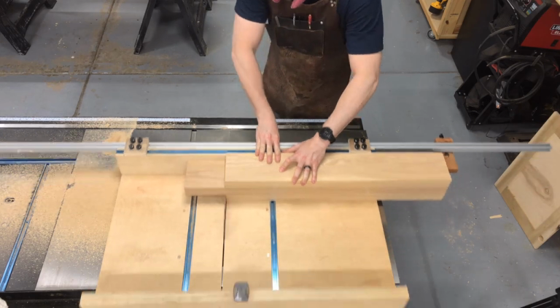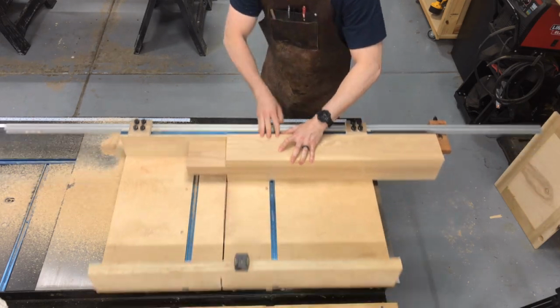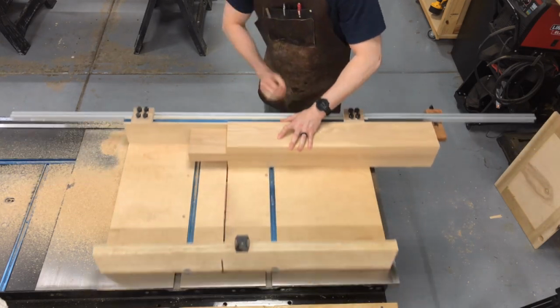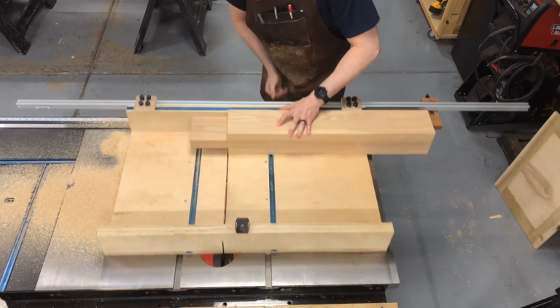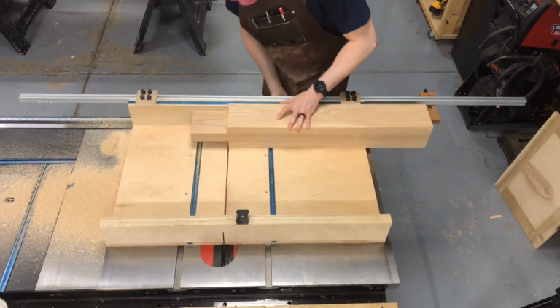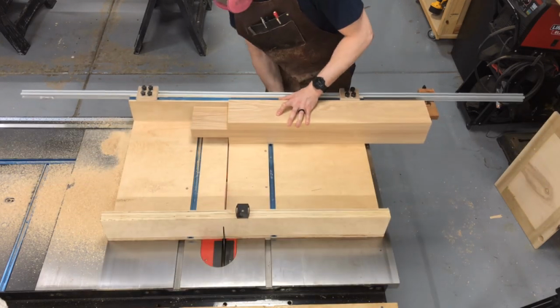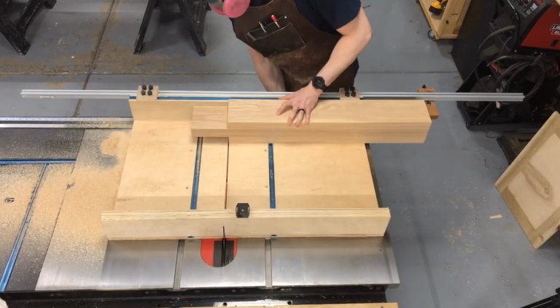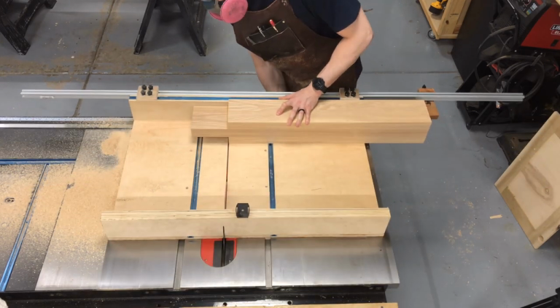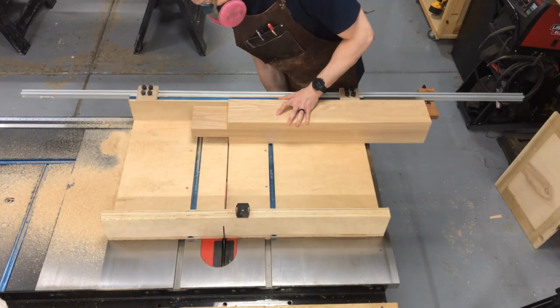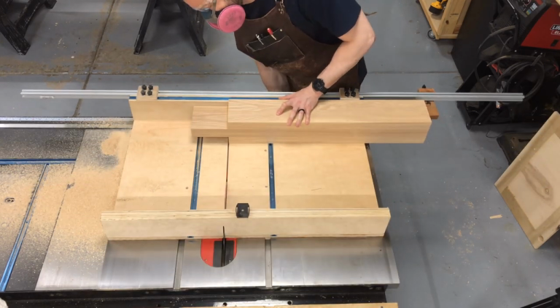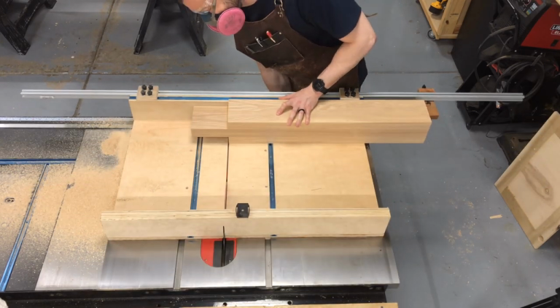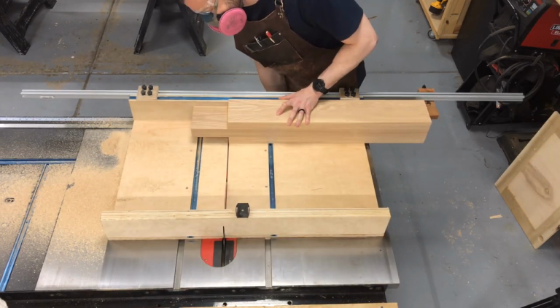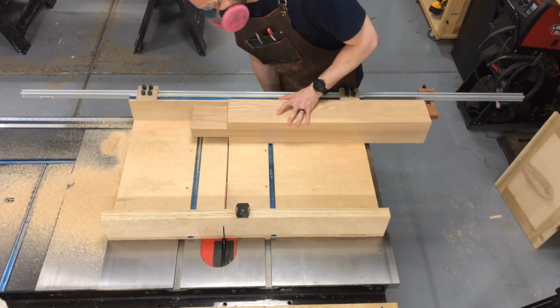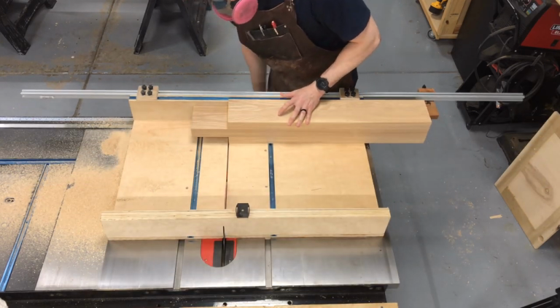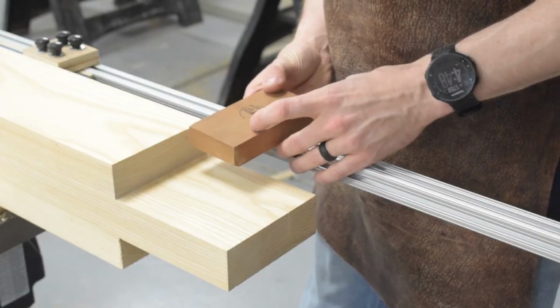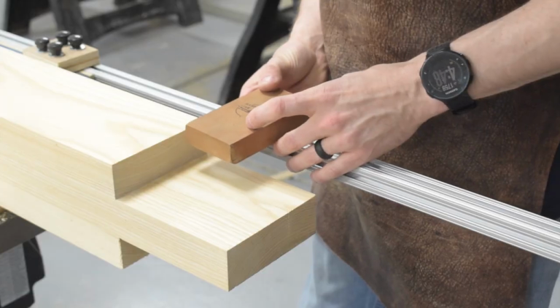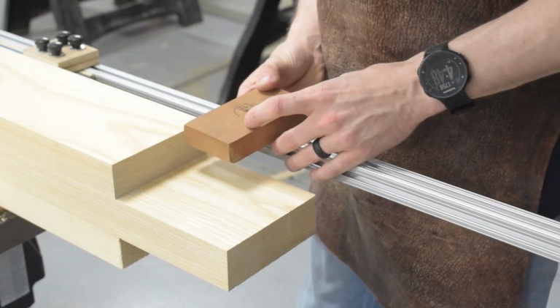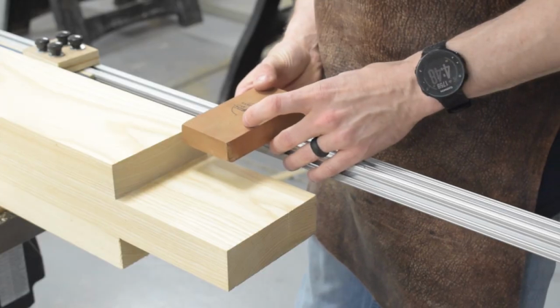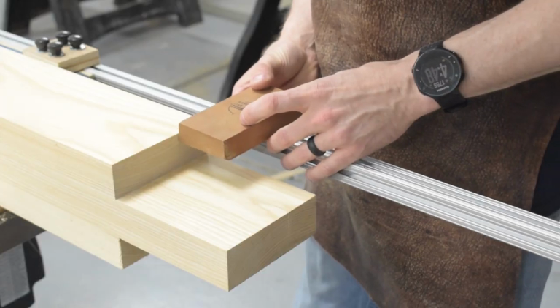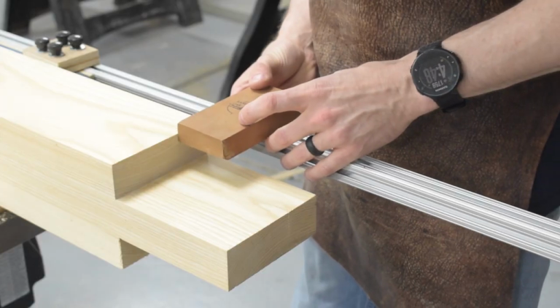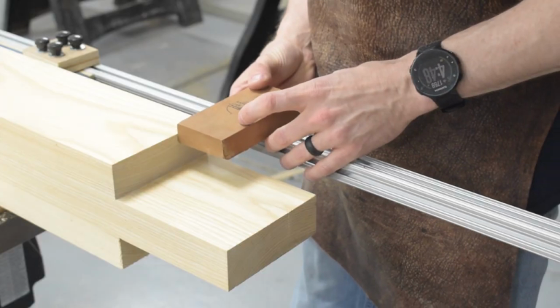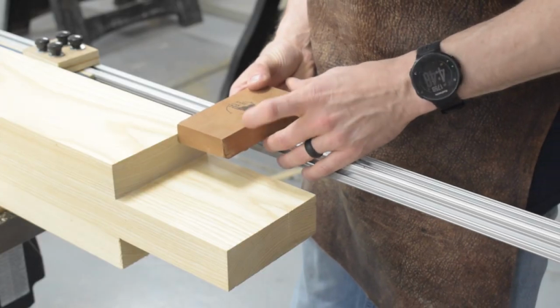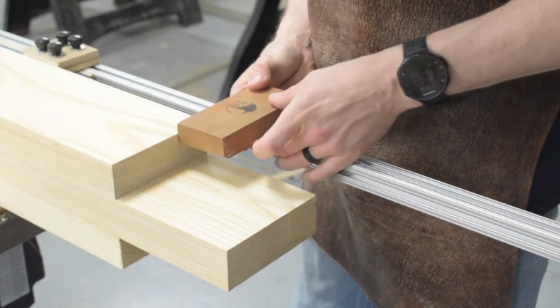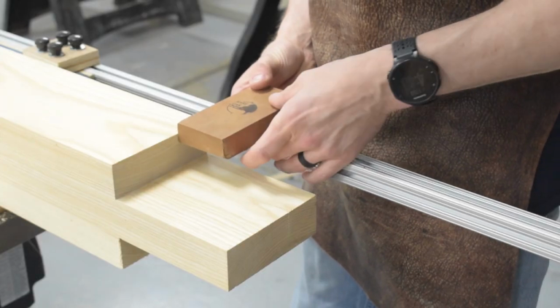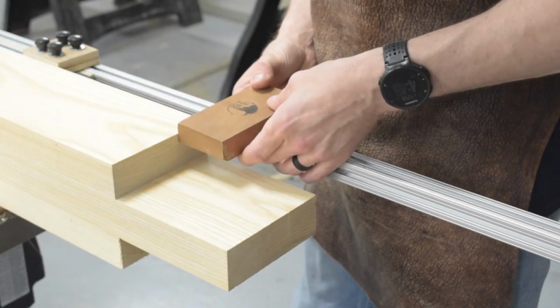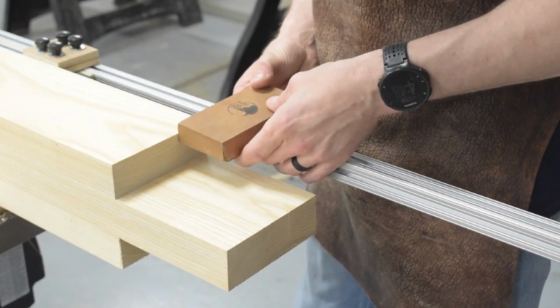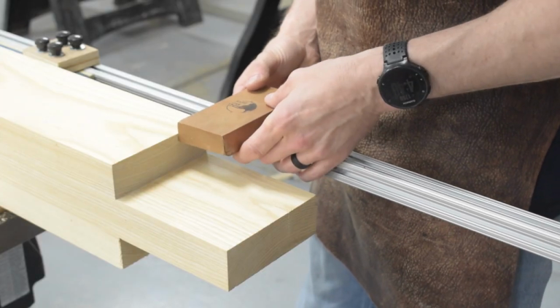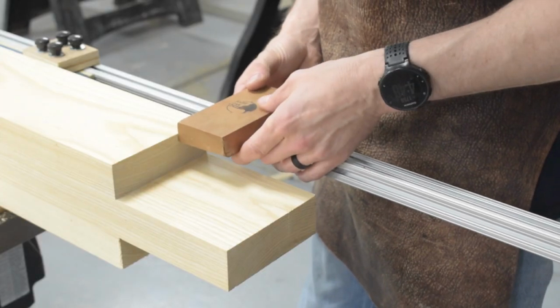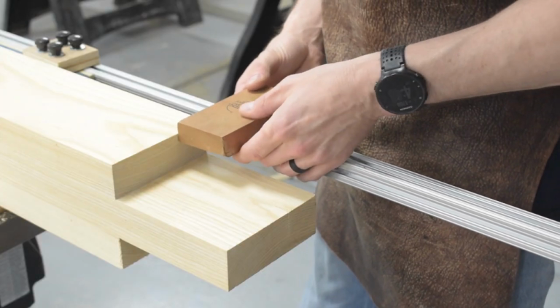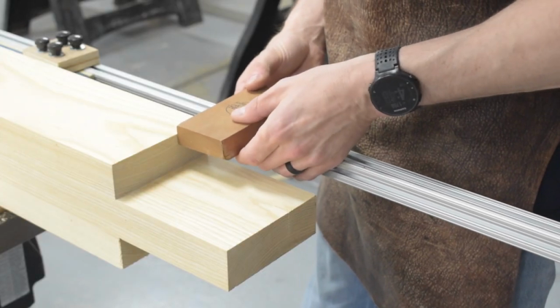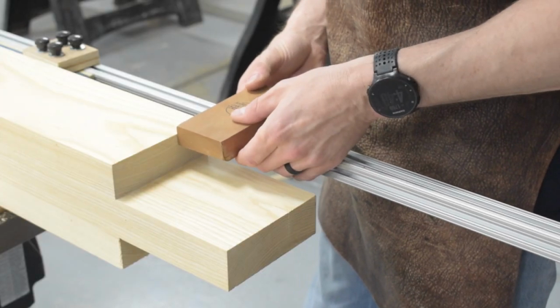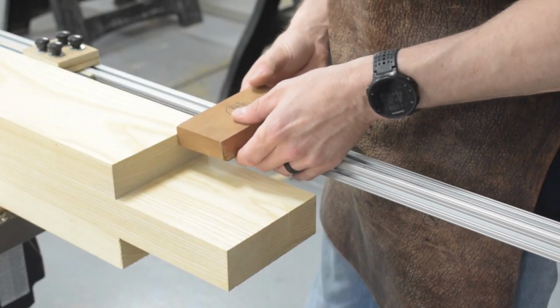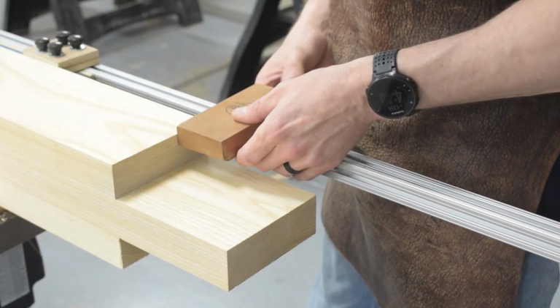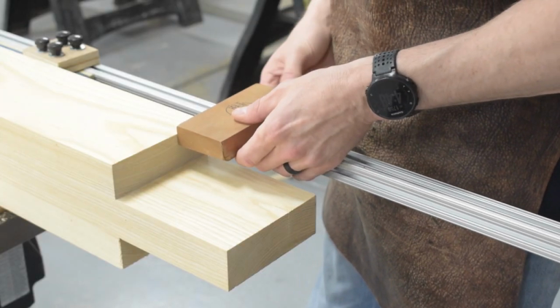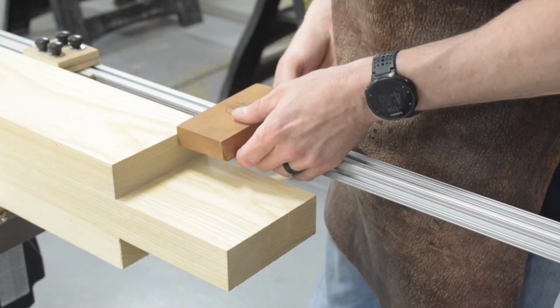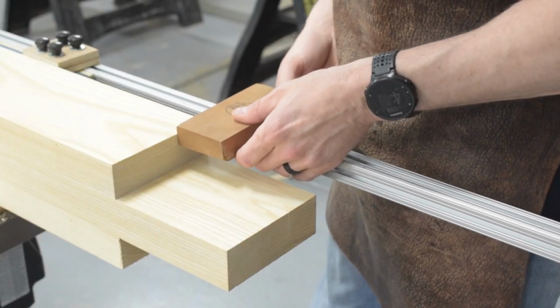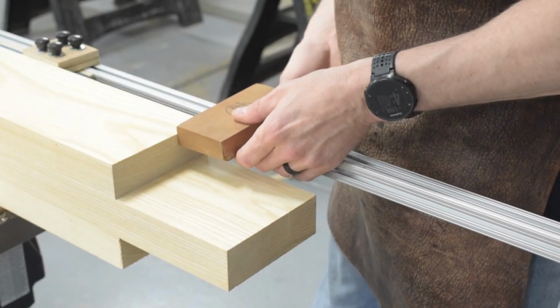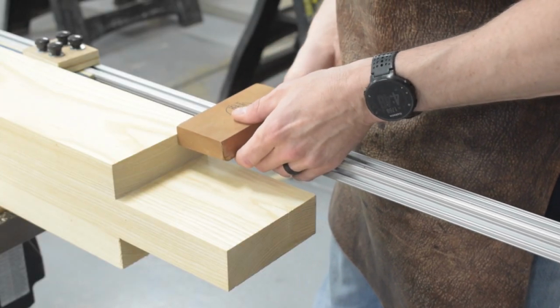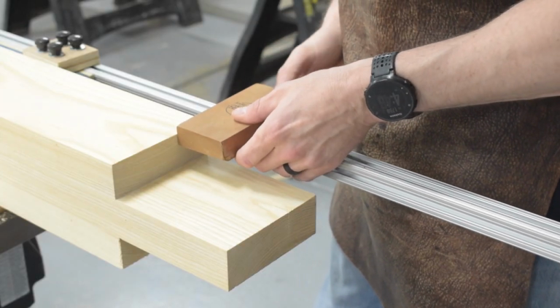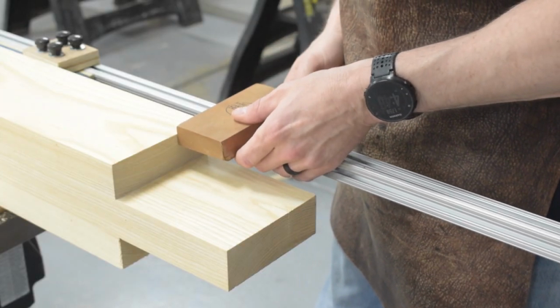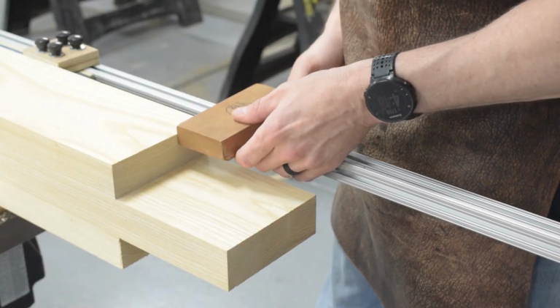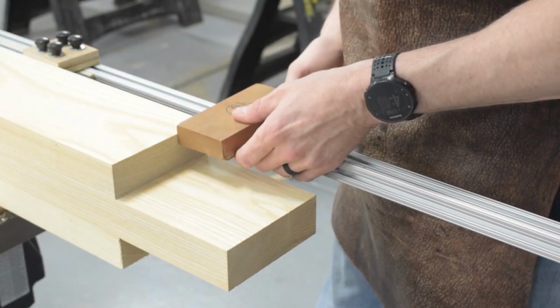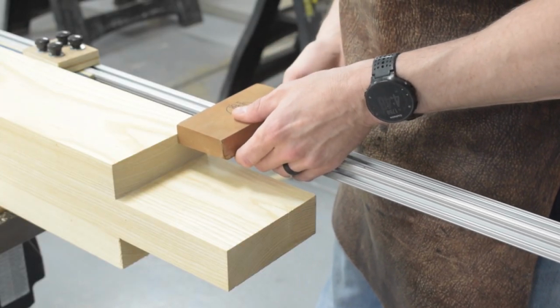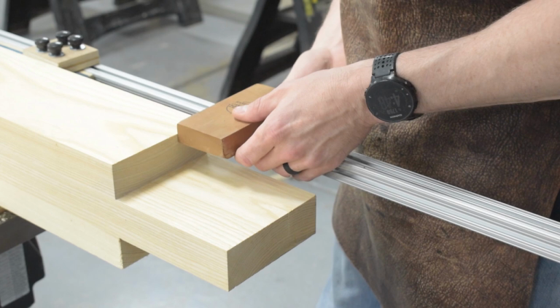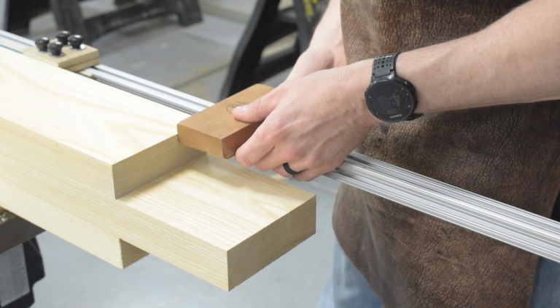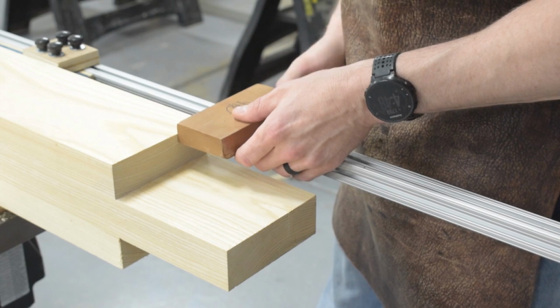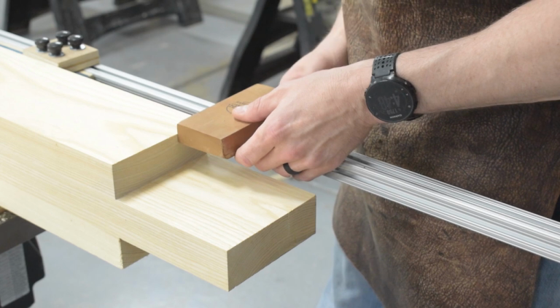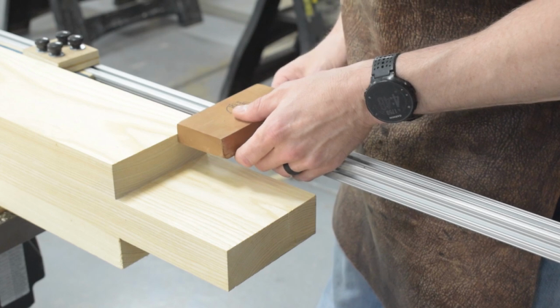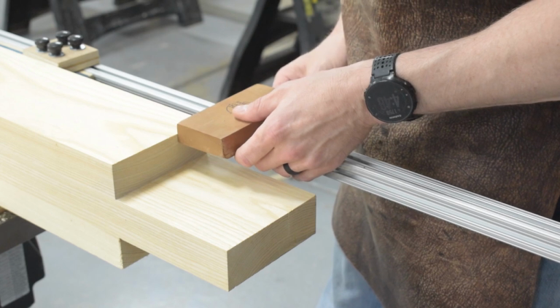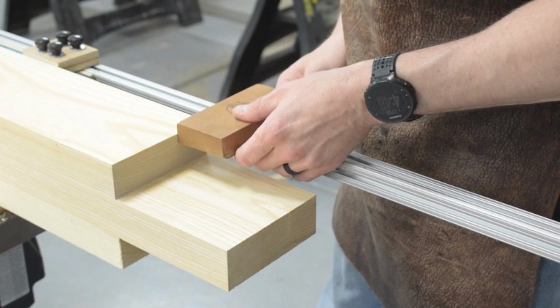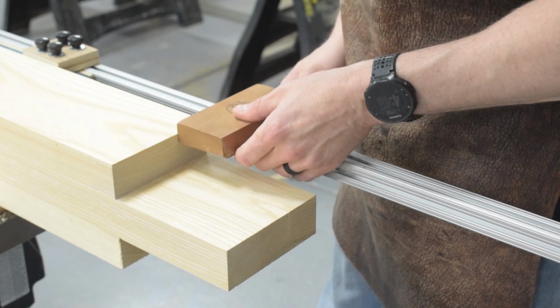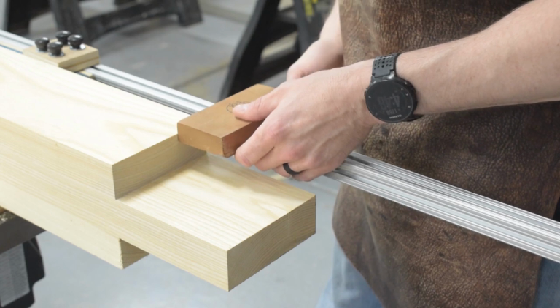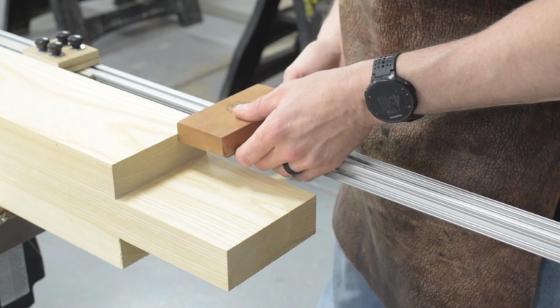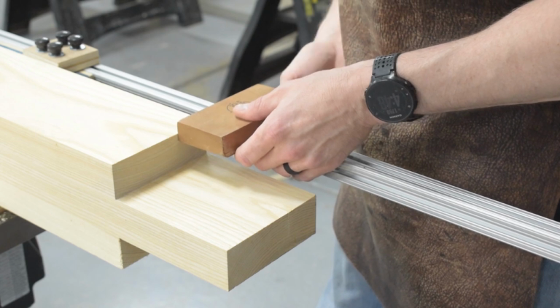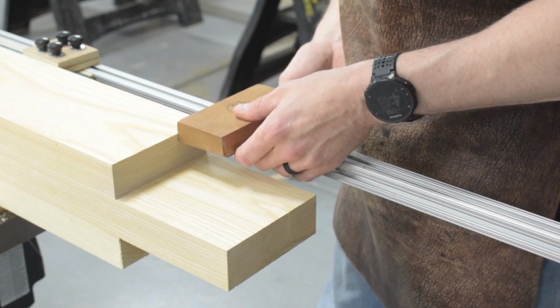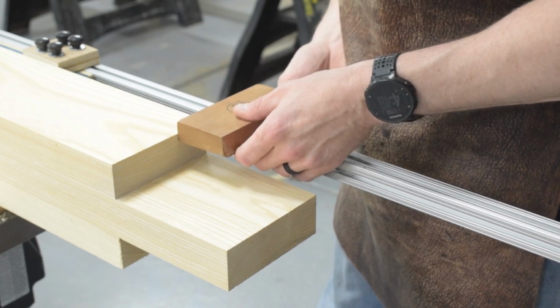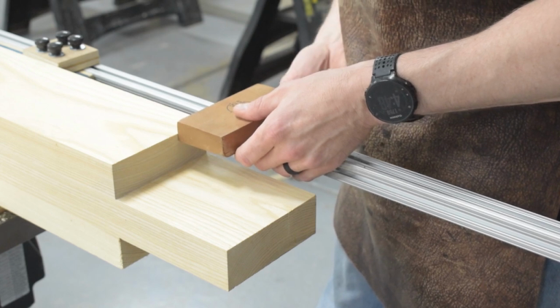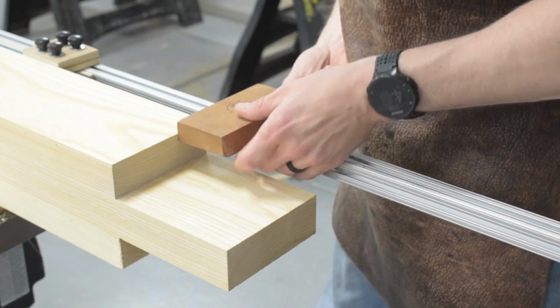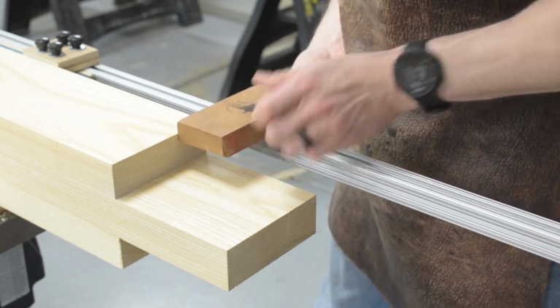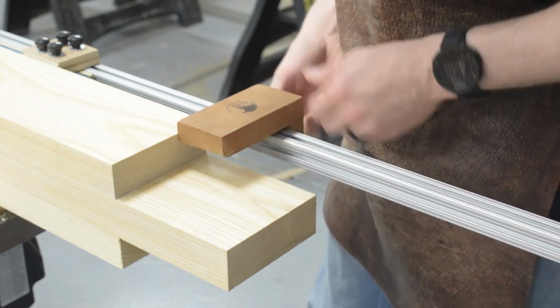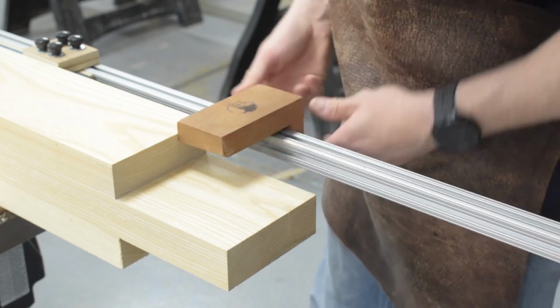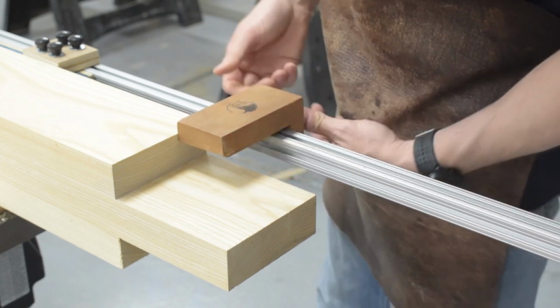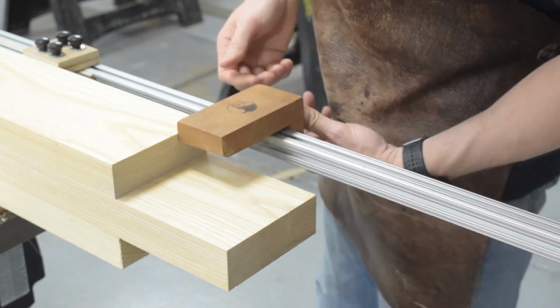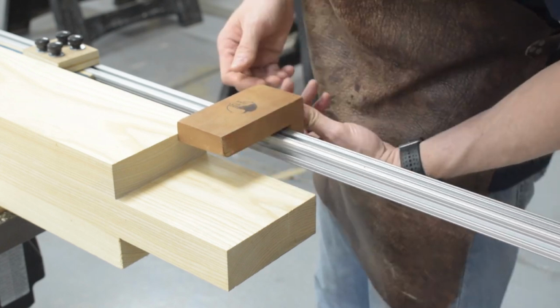Finally, I set my stop to reference the shoulder and cut the legs to length. I can't use the tenon for this reference since the tenons have been left long for later.